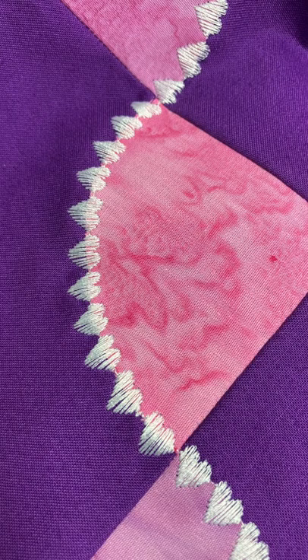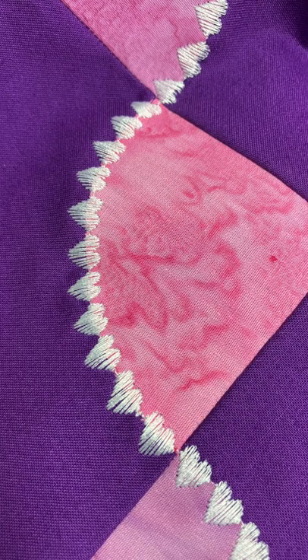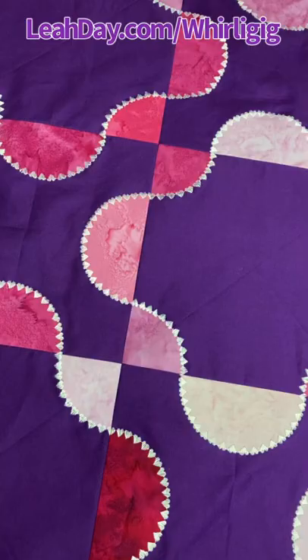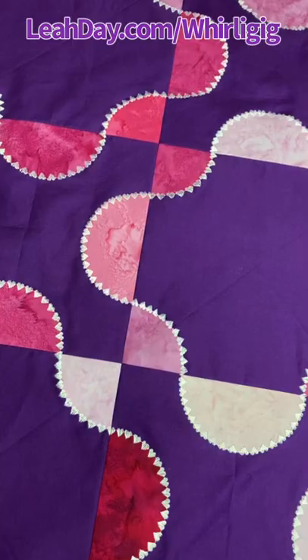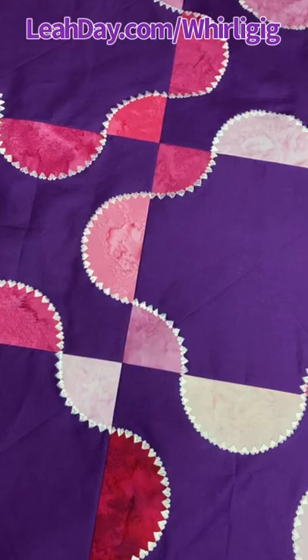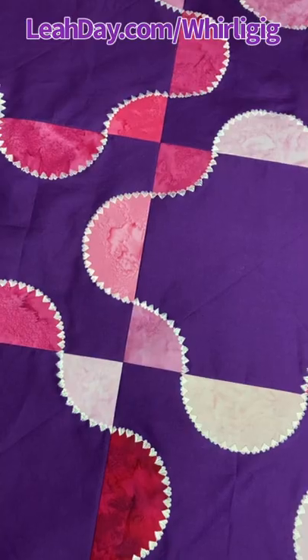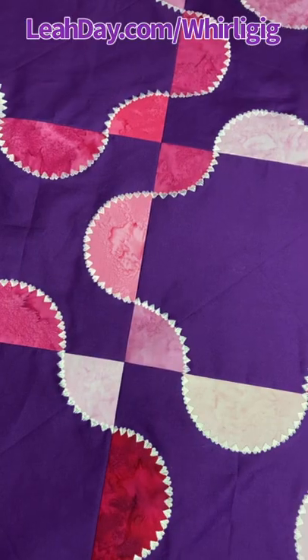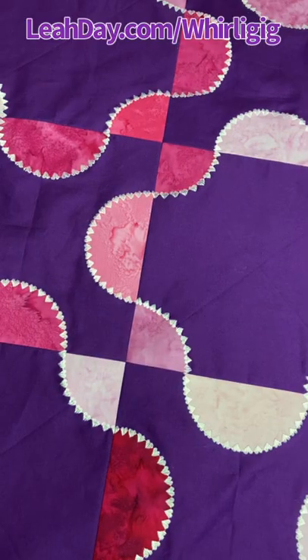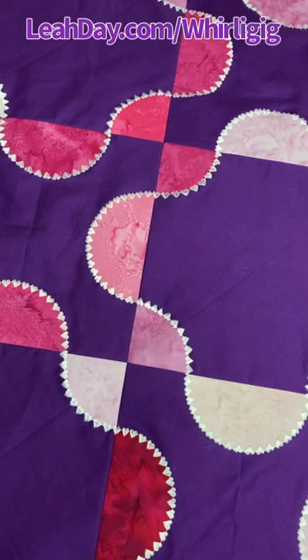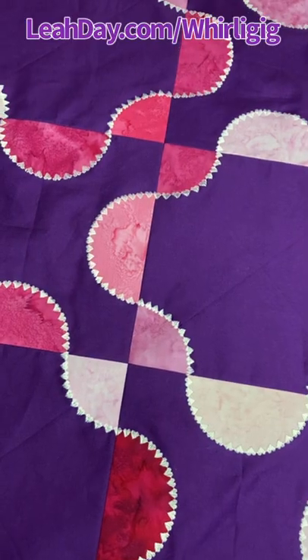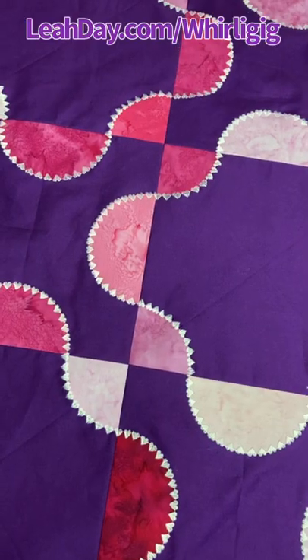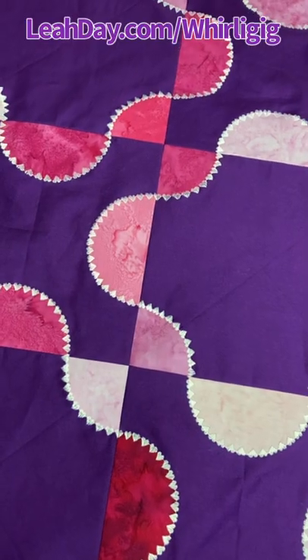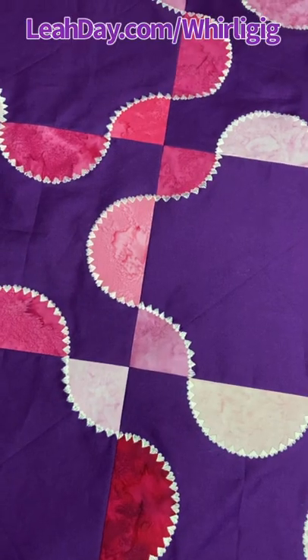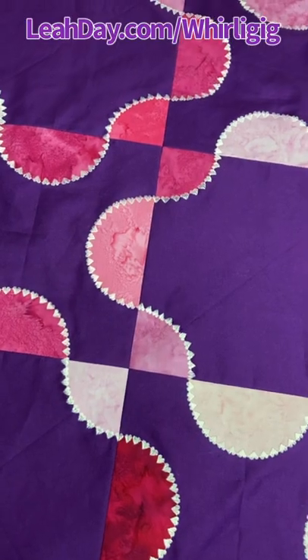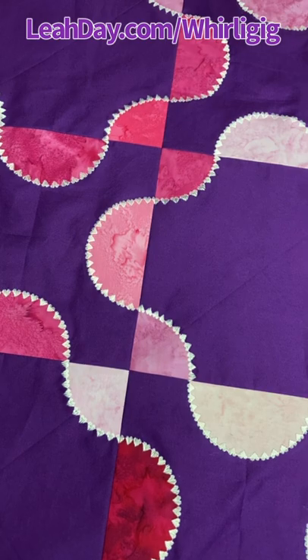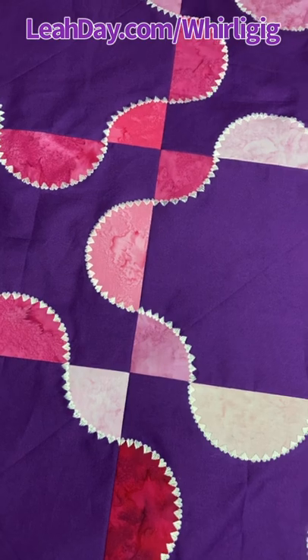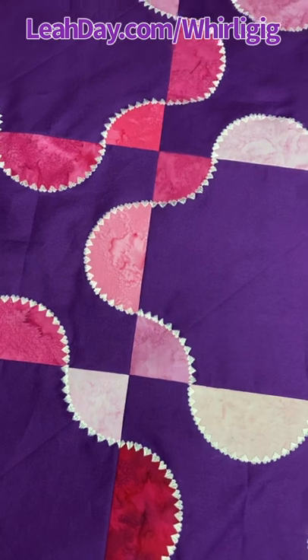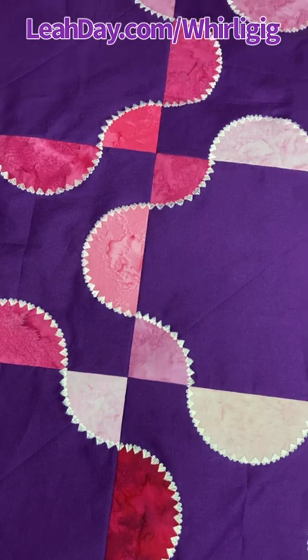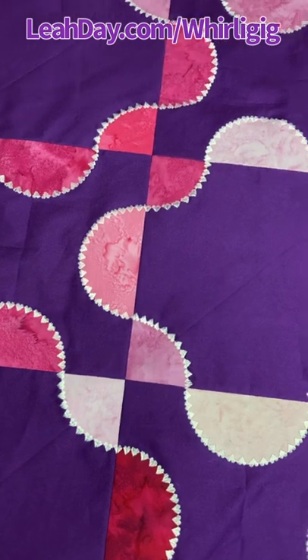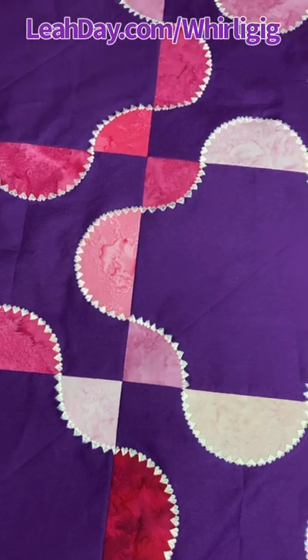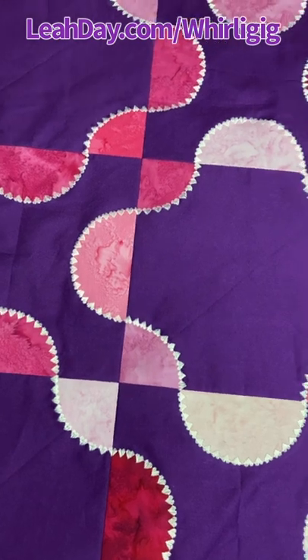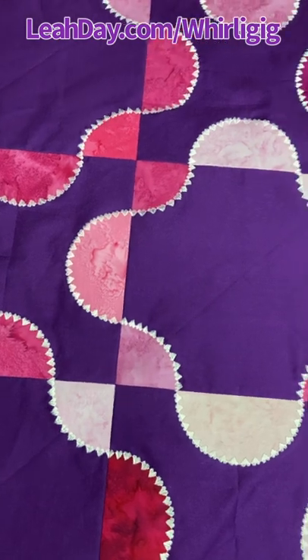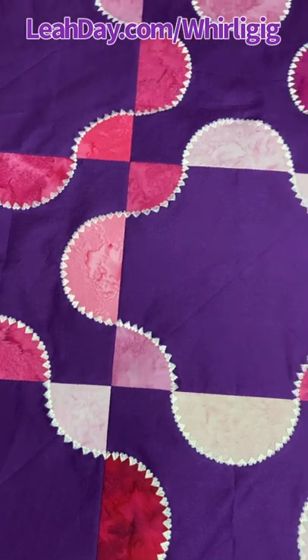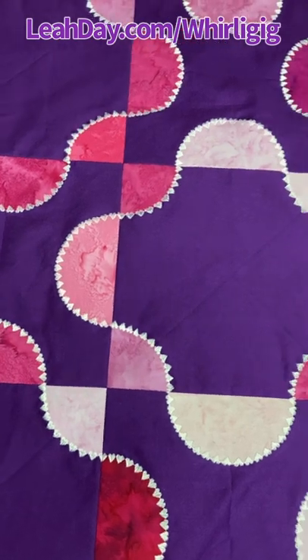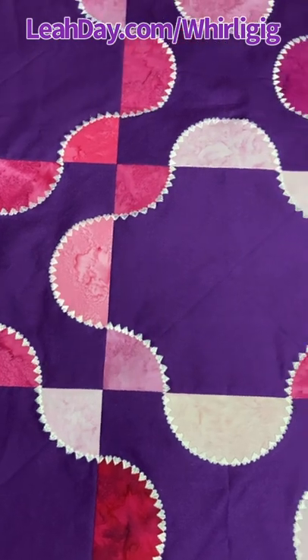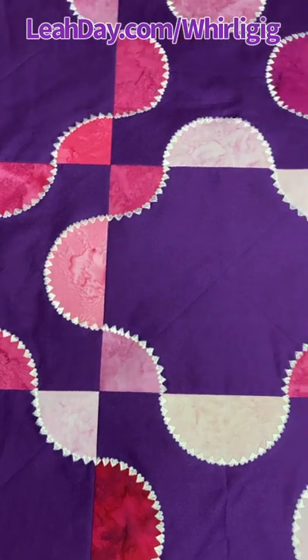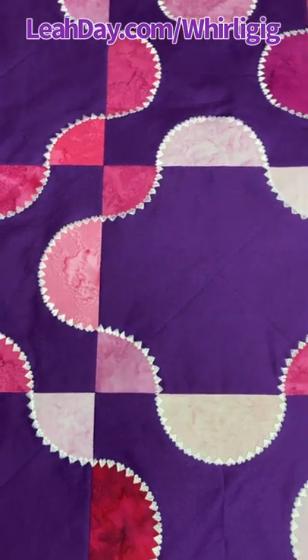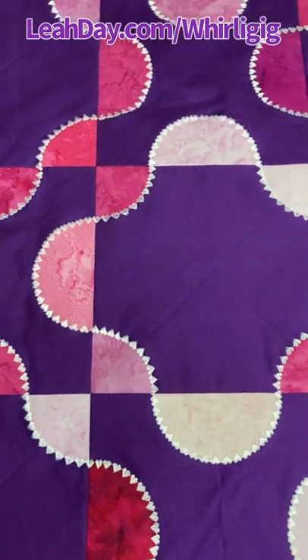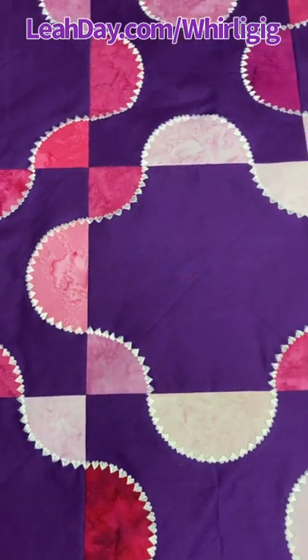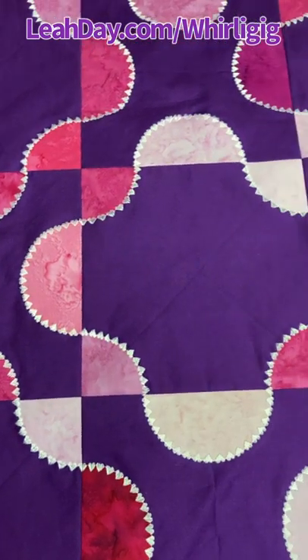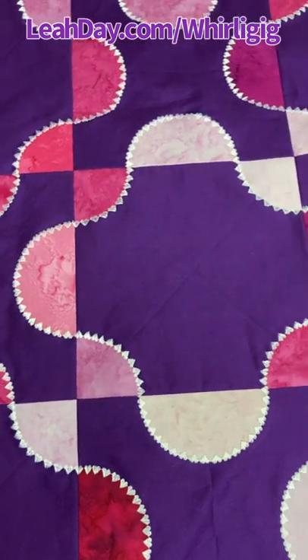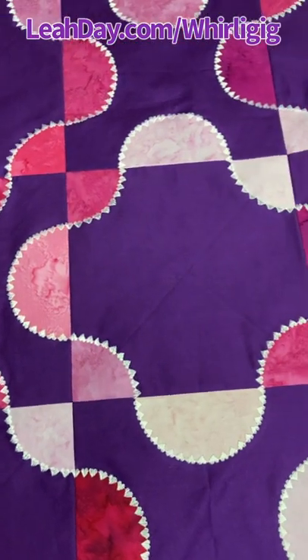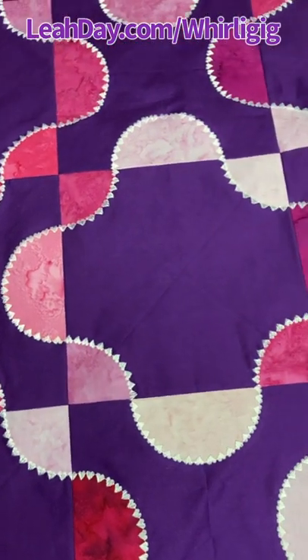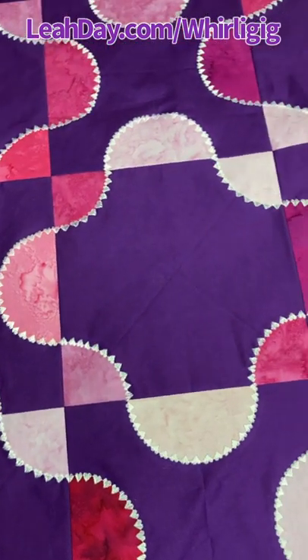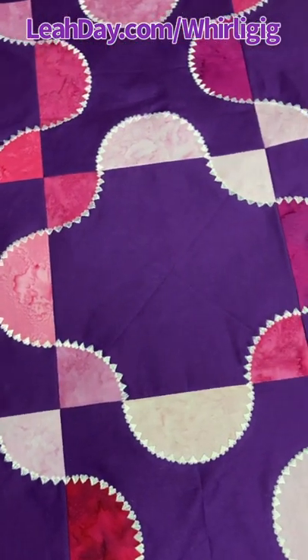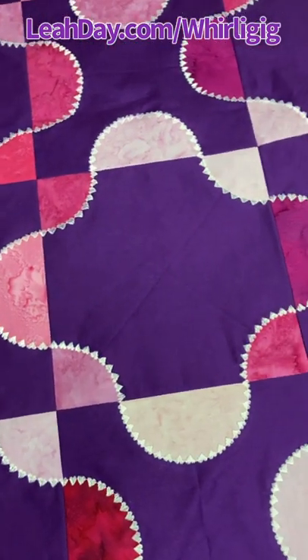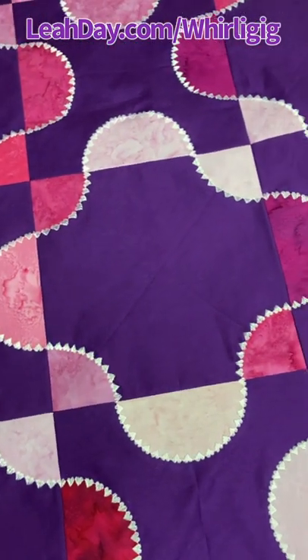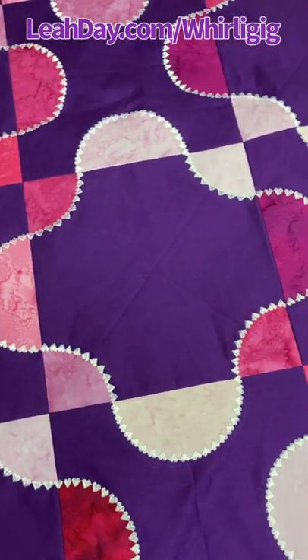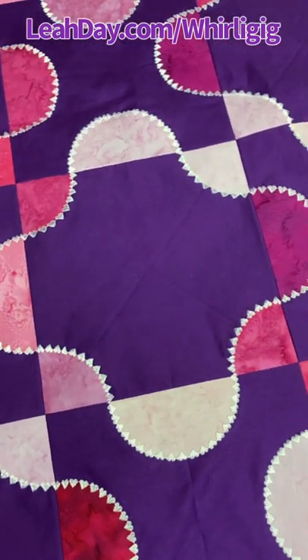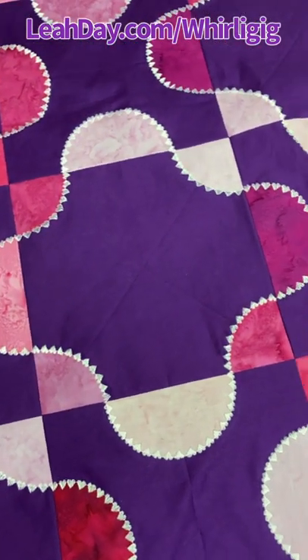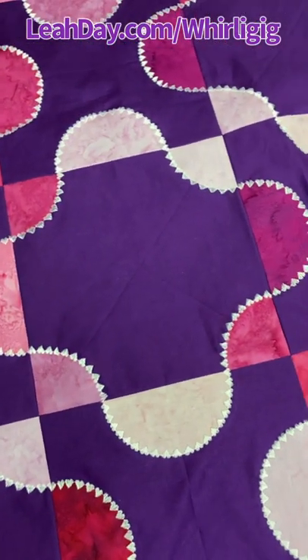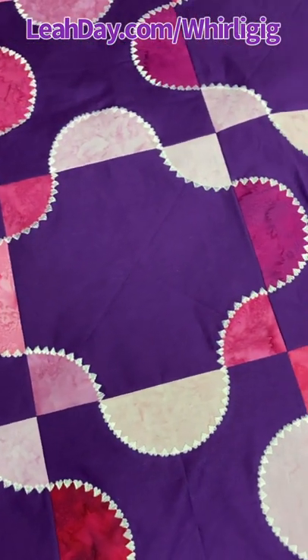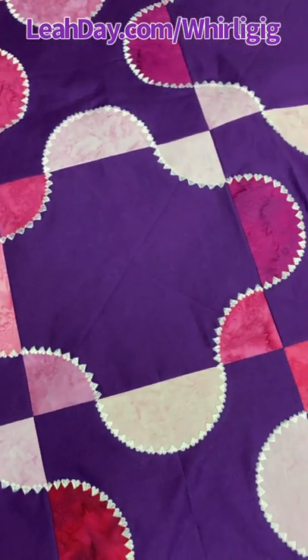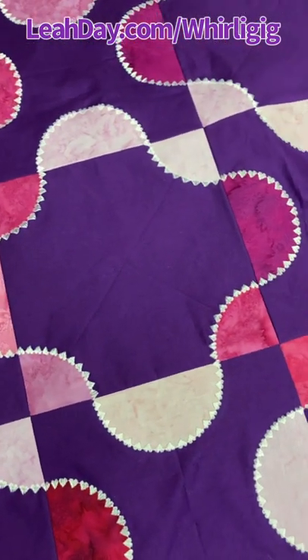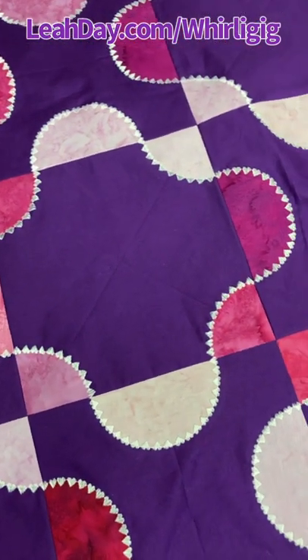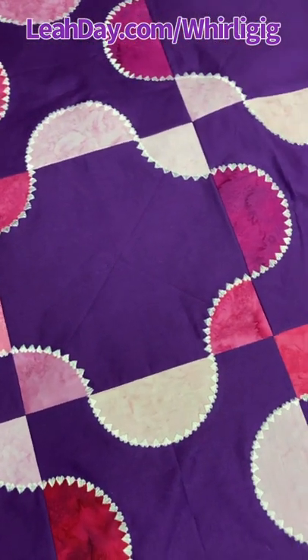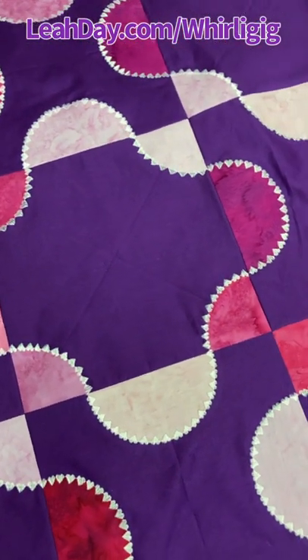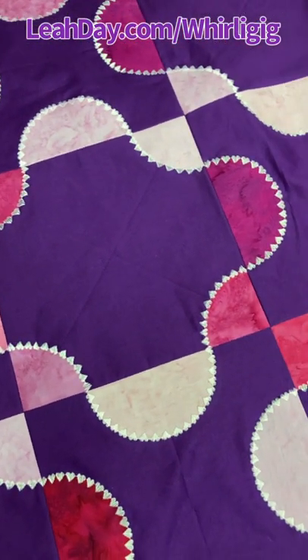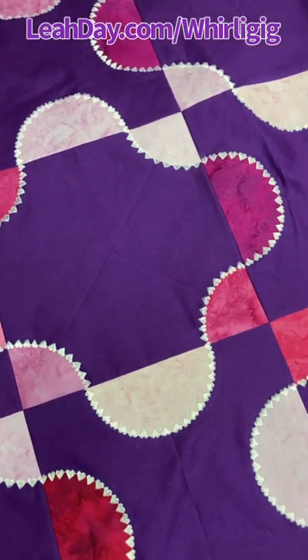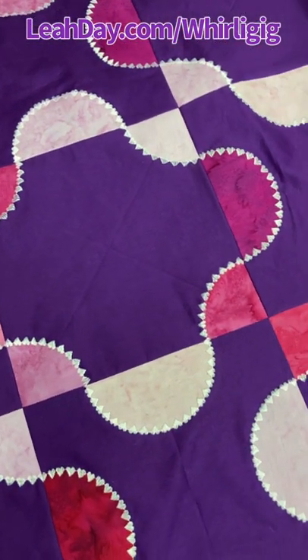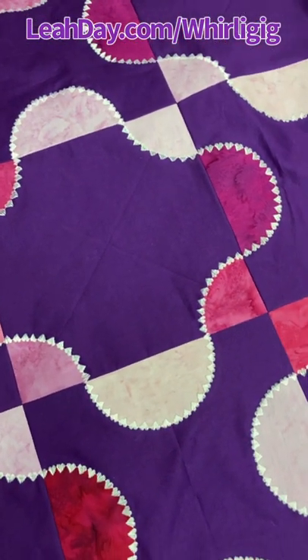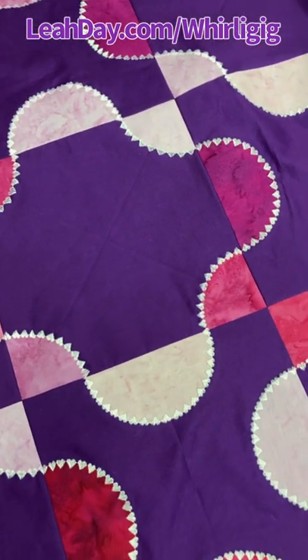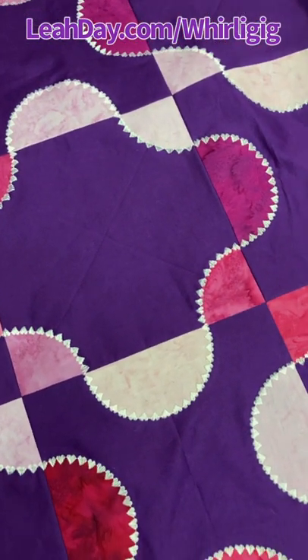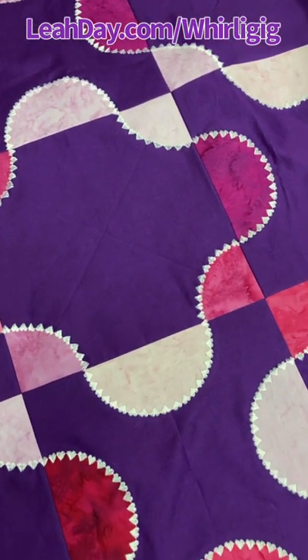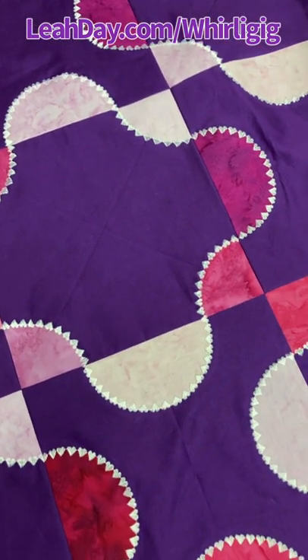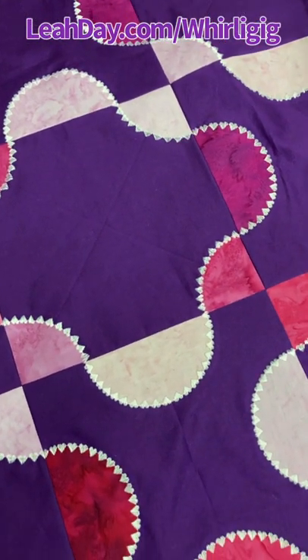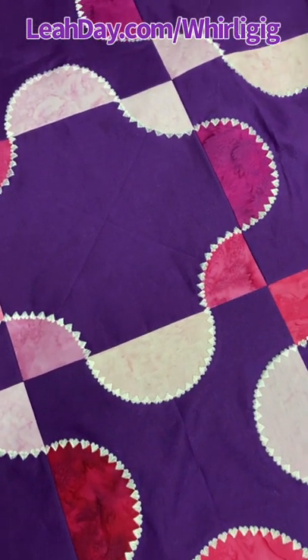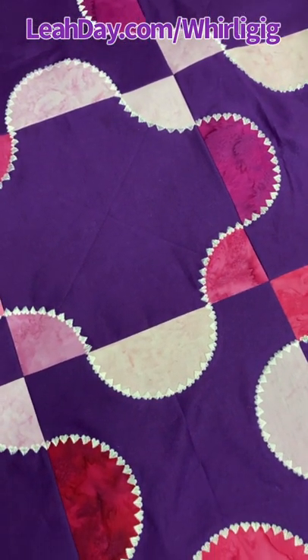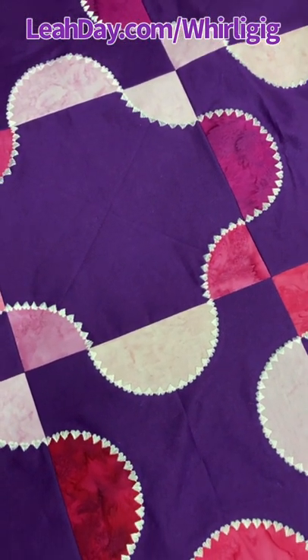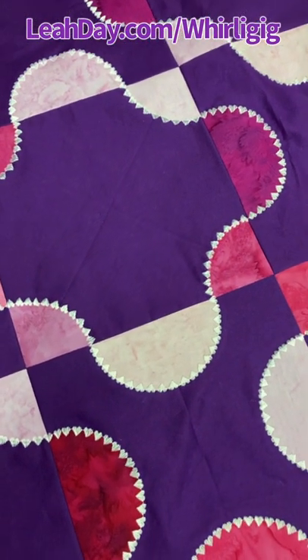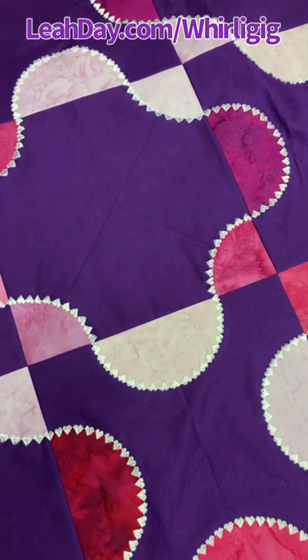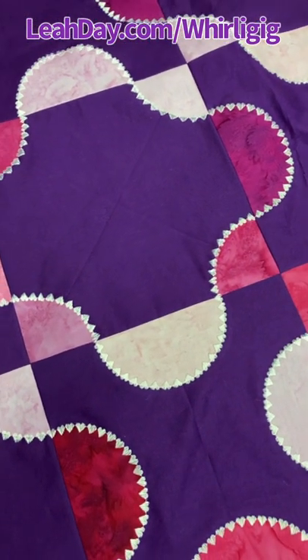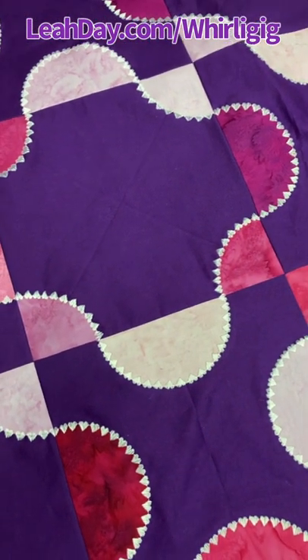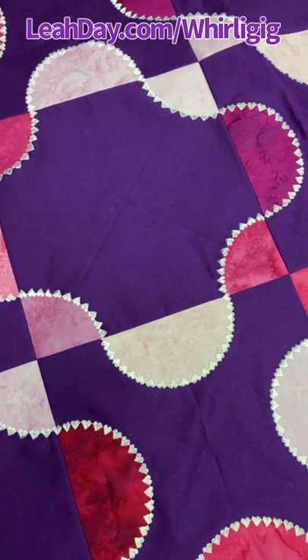Check out the Whirlygig quilt at leahday.com/whirlygig. Until next time, let's go quilt!